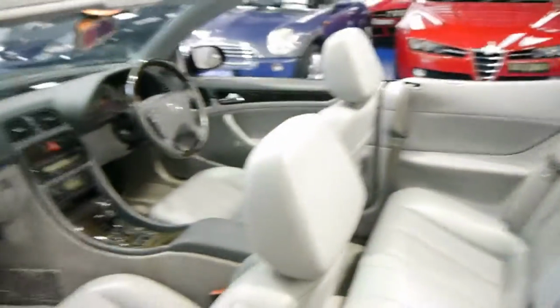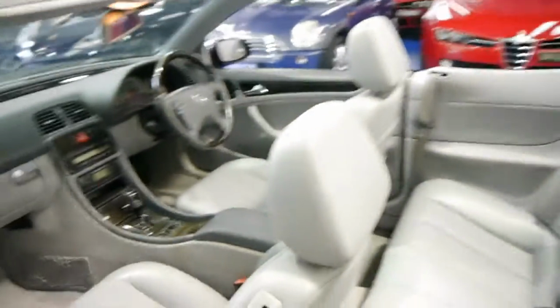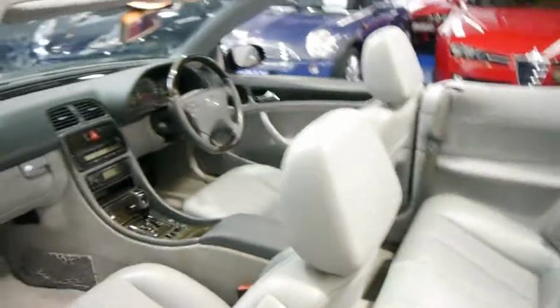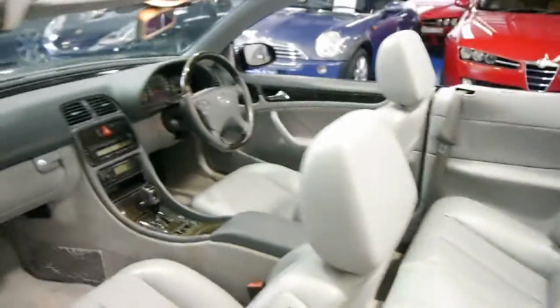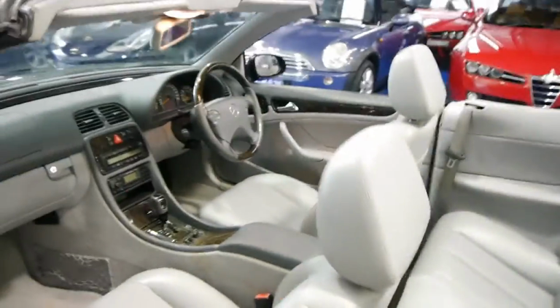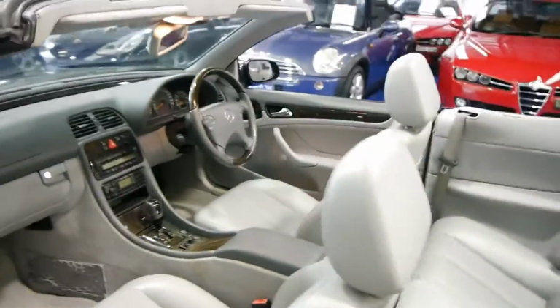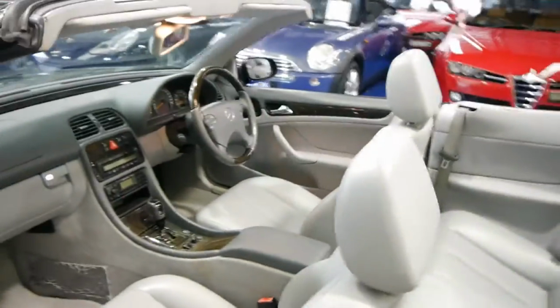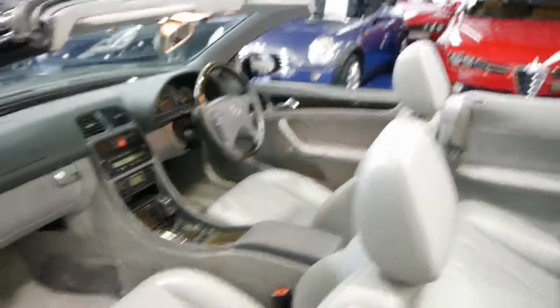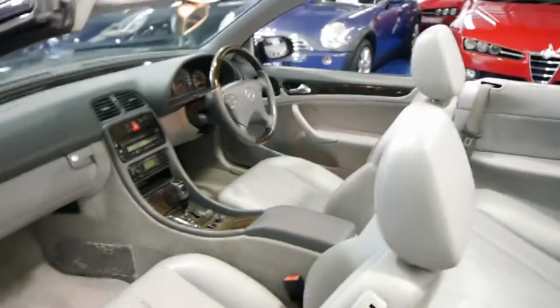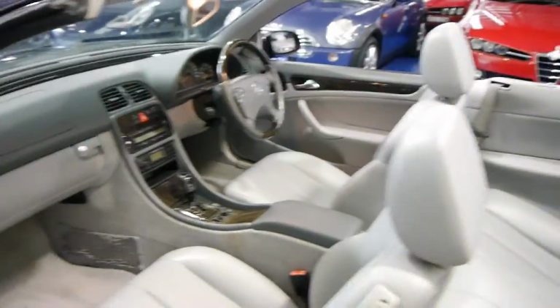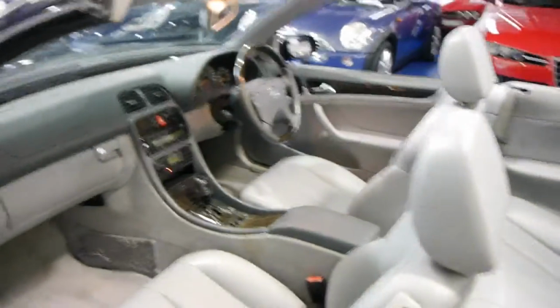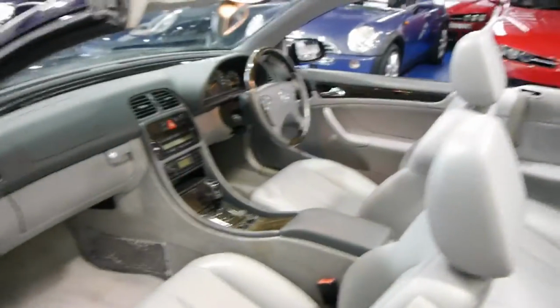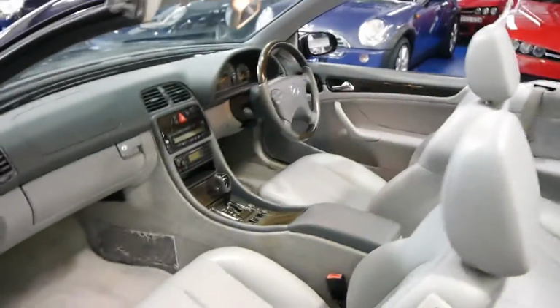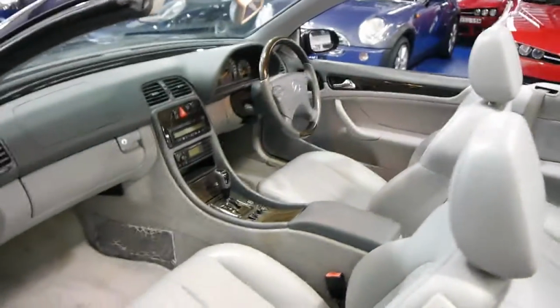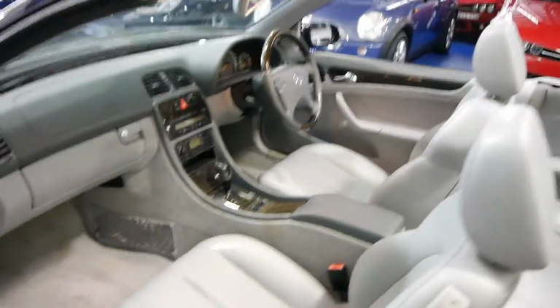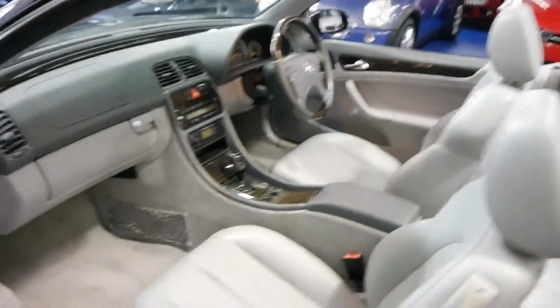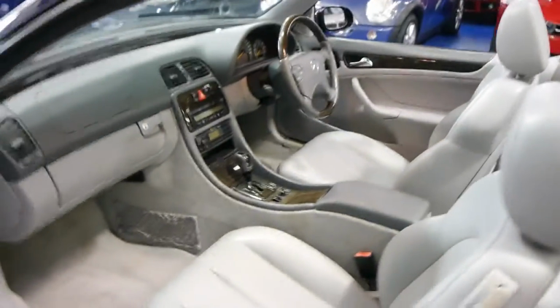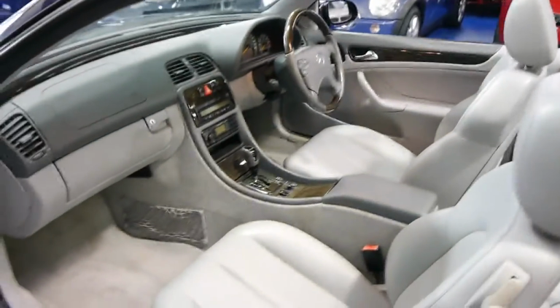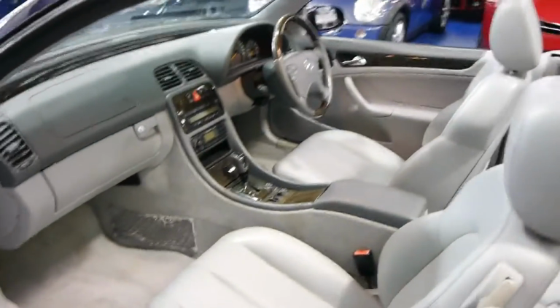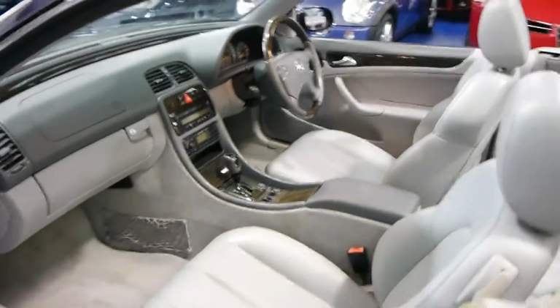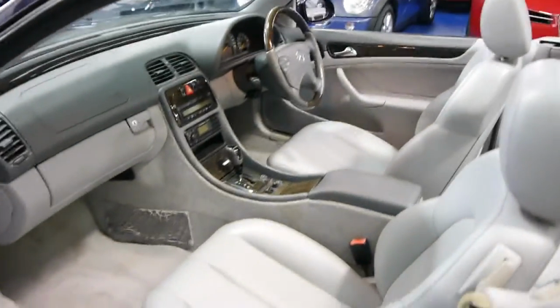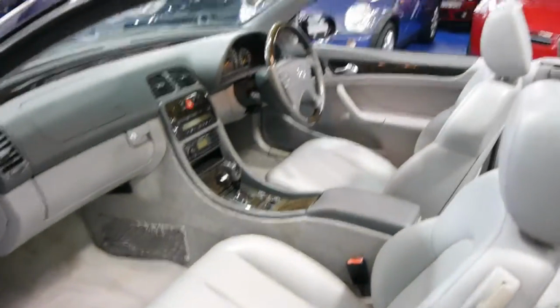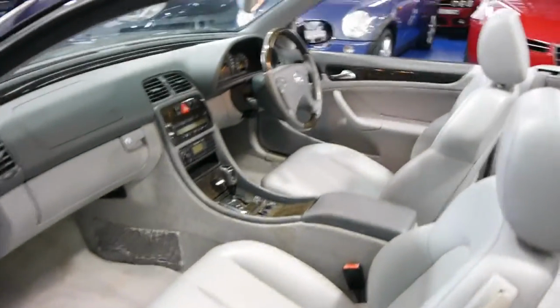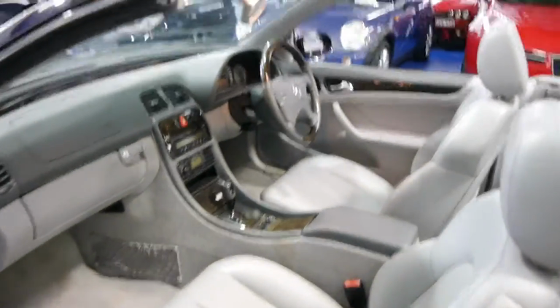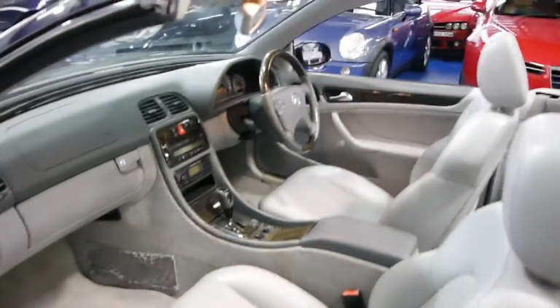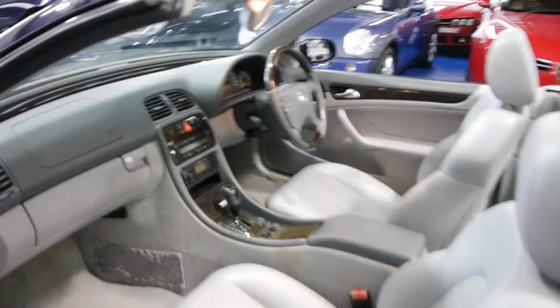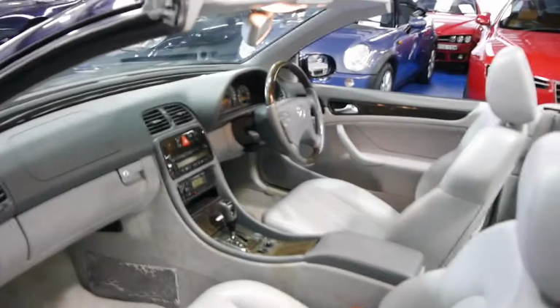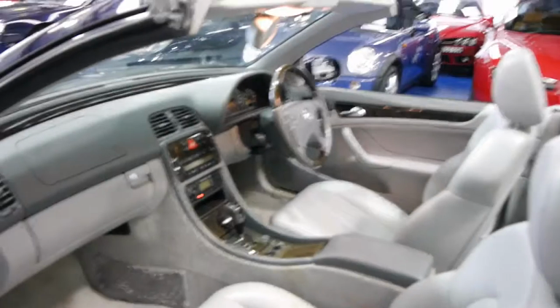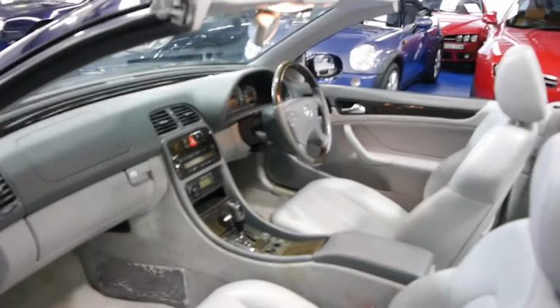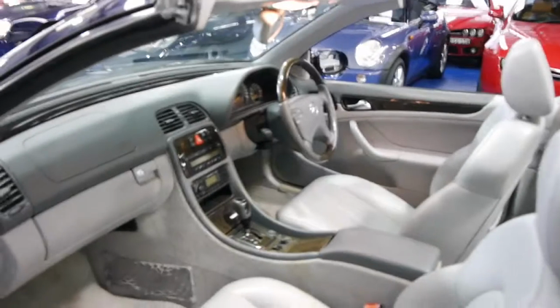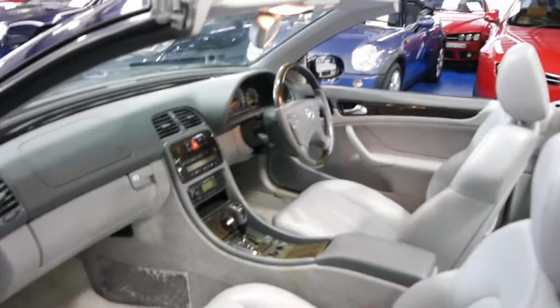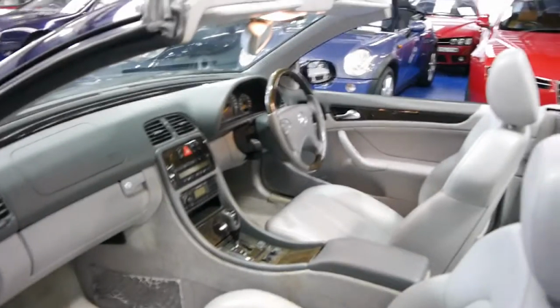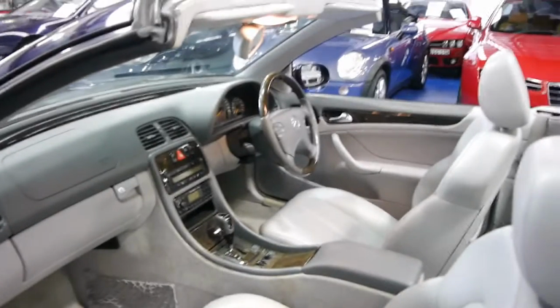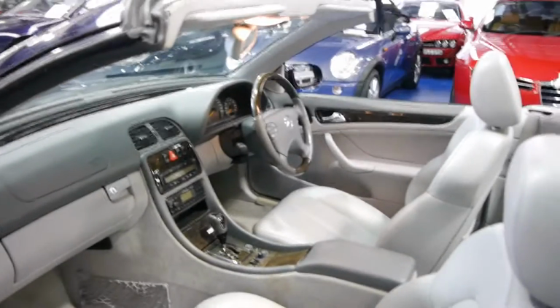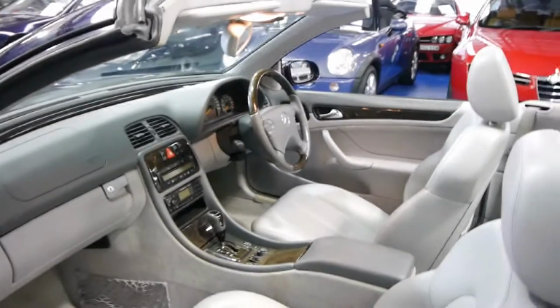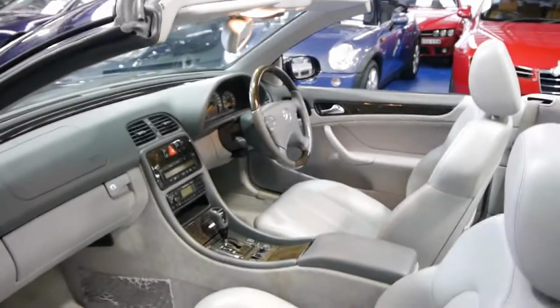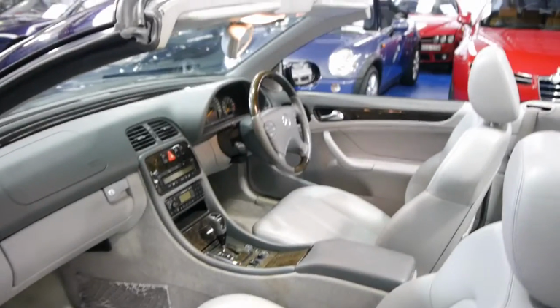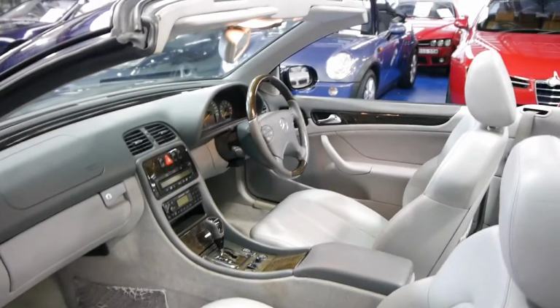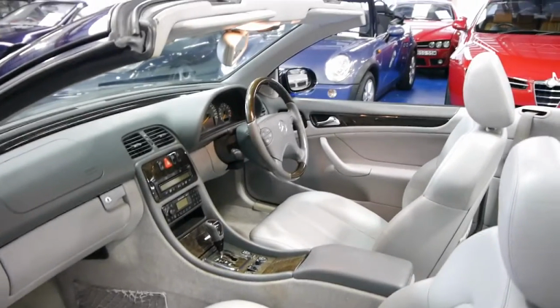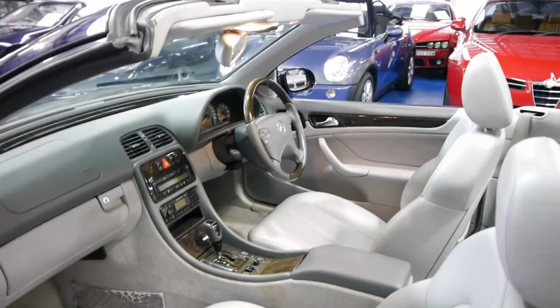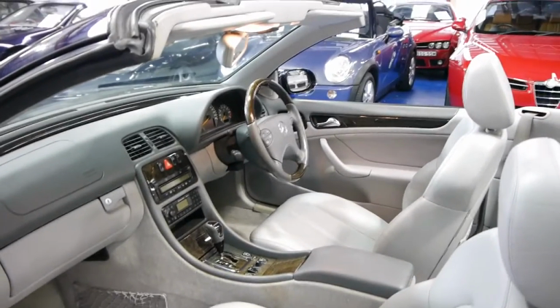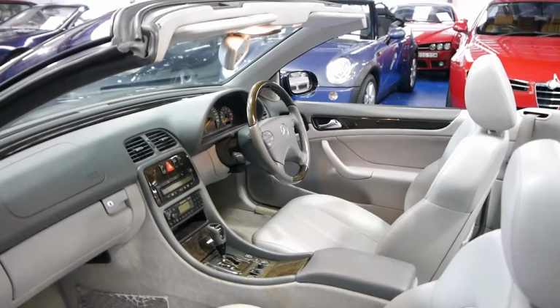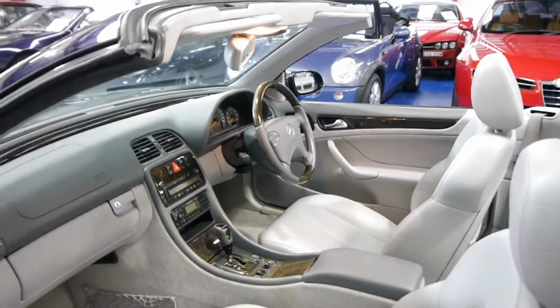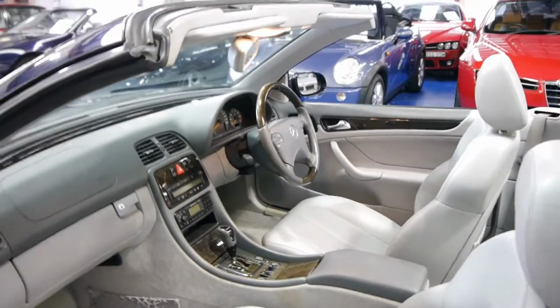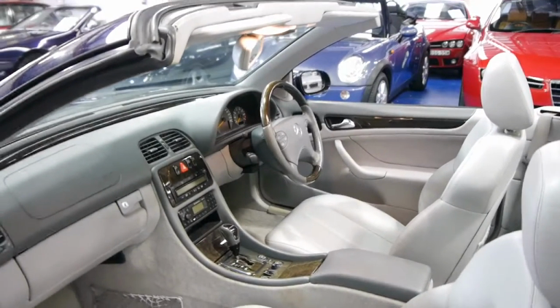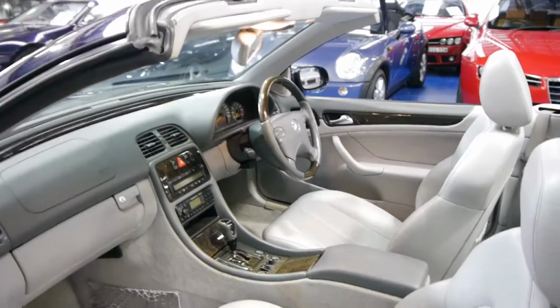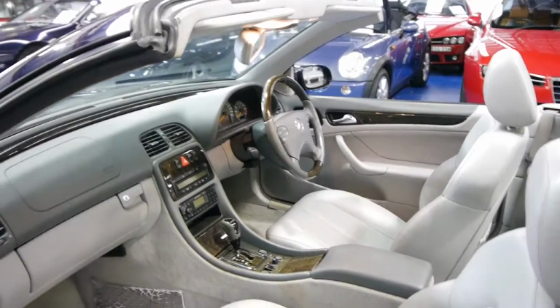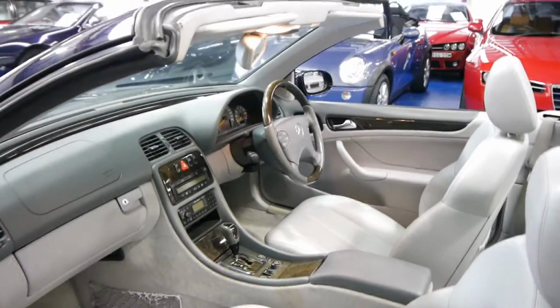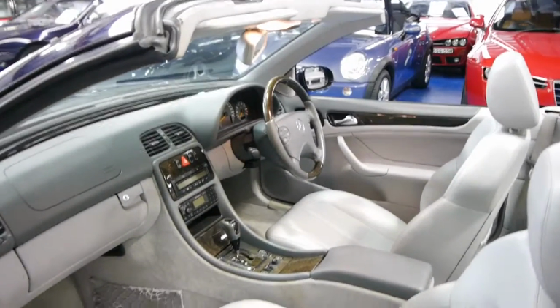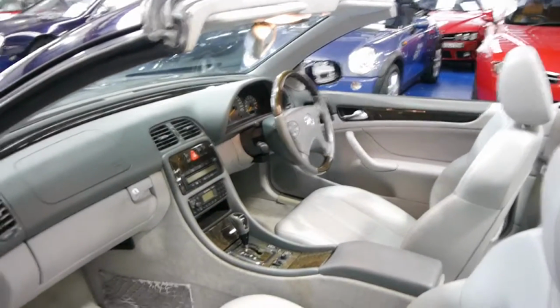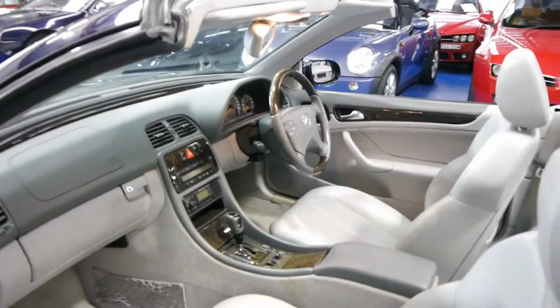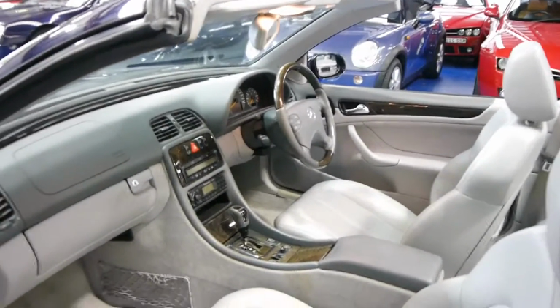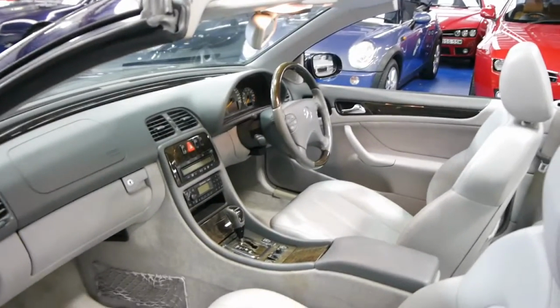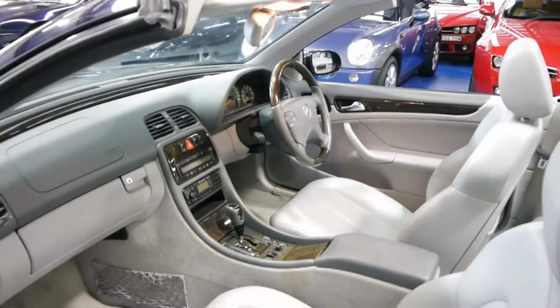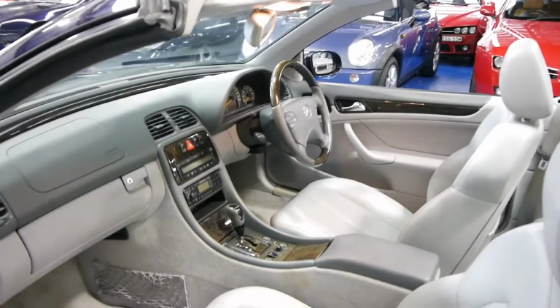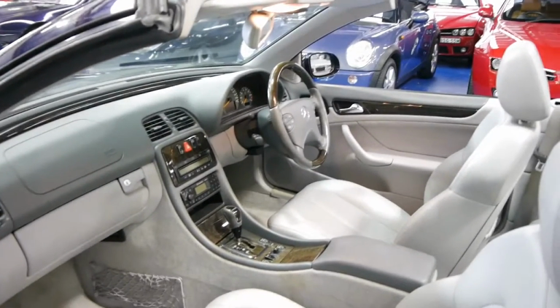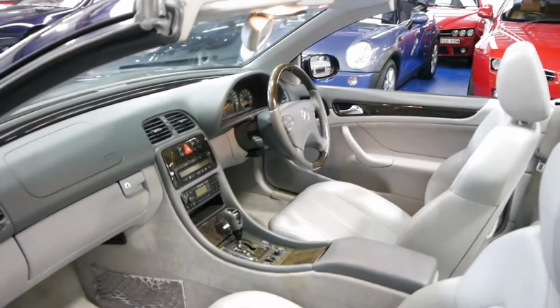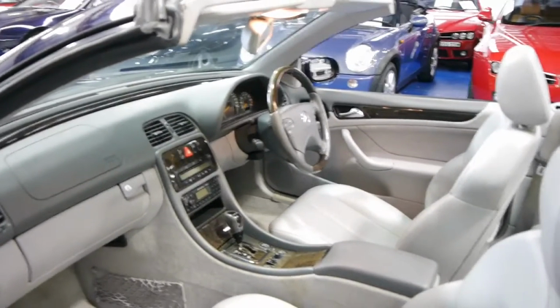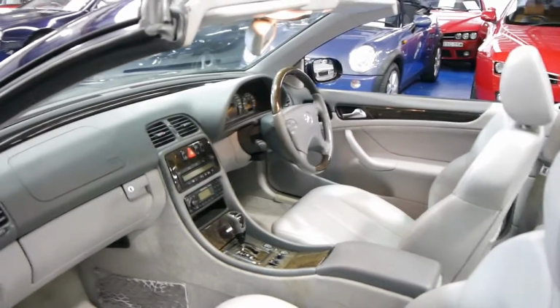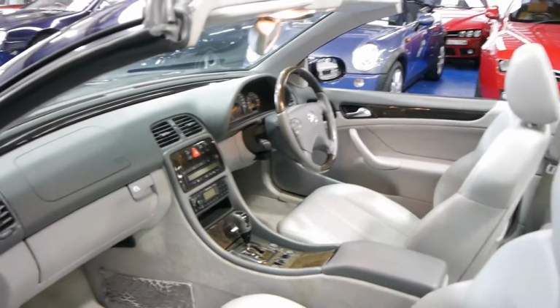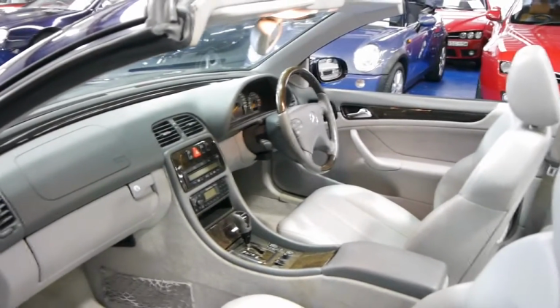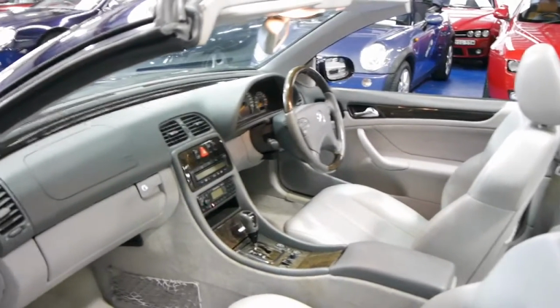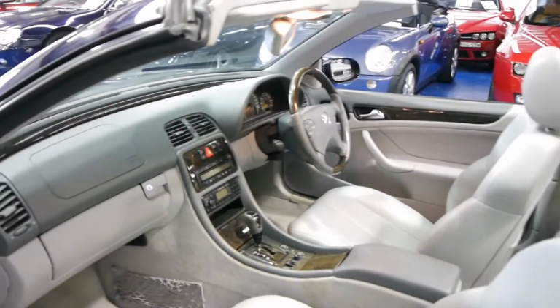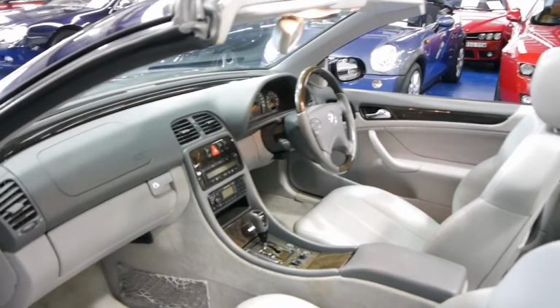It's got the very reliable five-speed automatic, which is a great combination with the 4.3 litre V8. And it is Tiptronic as well.